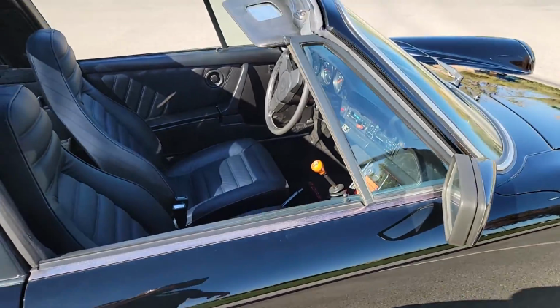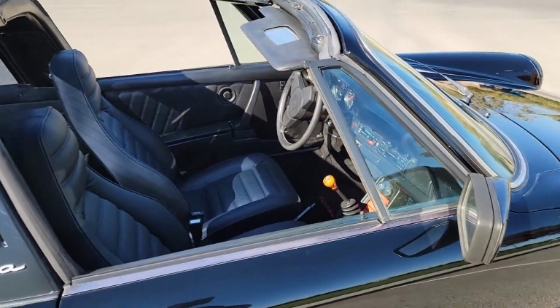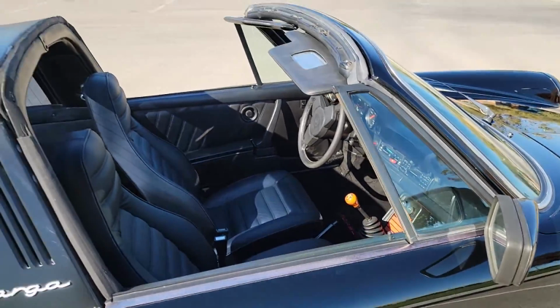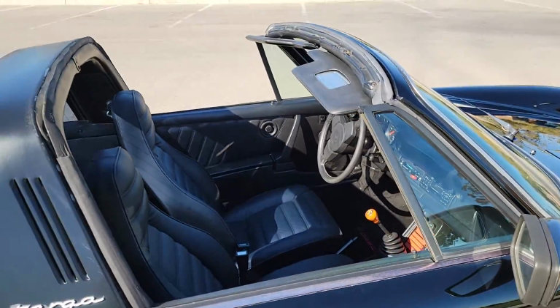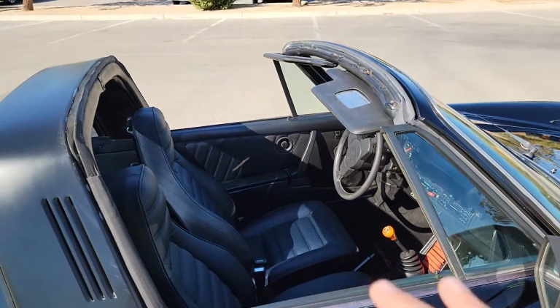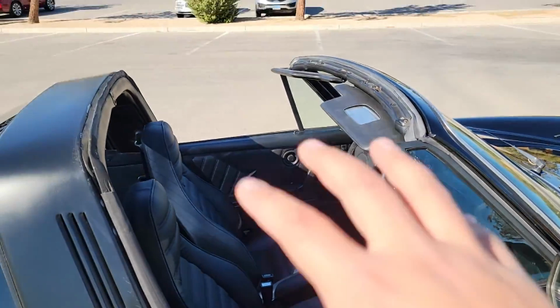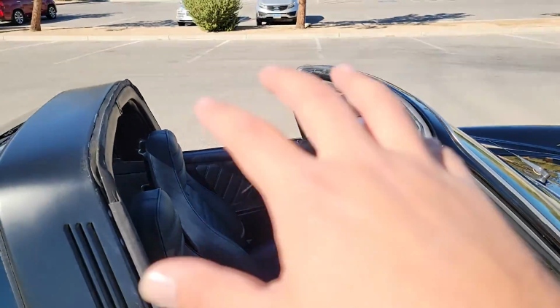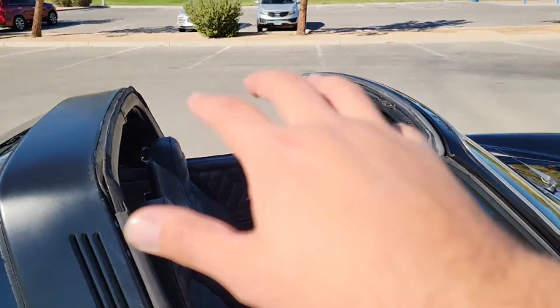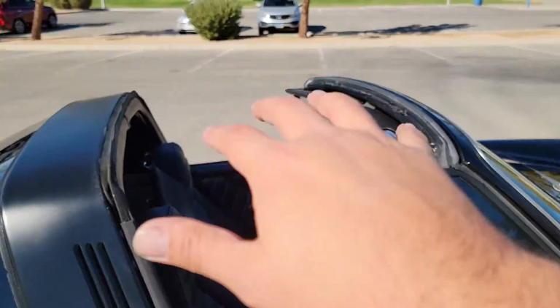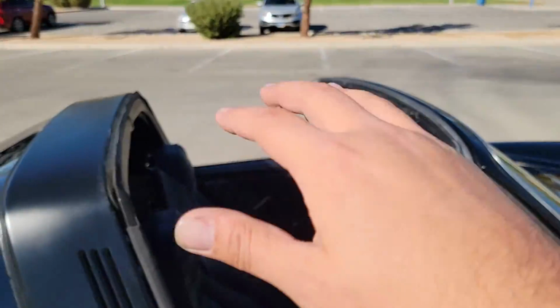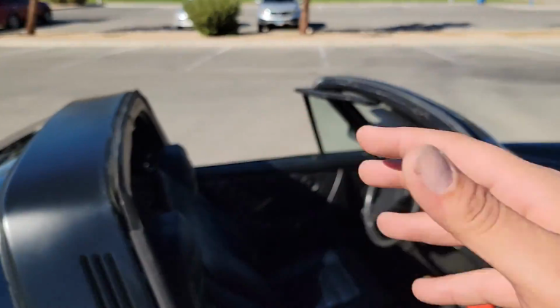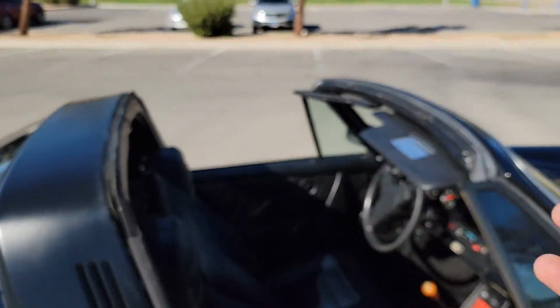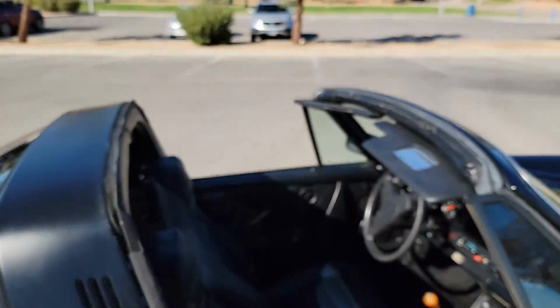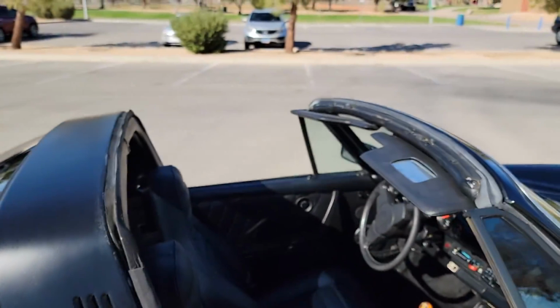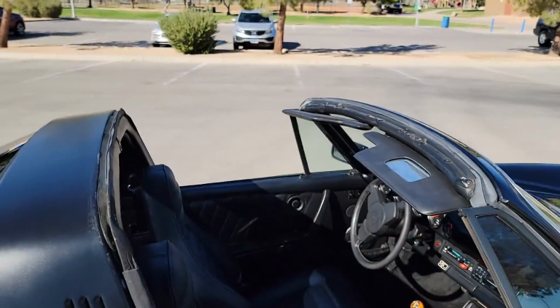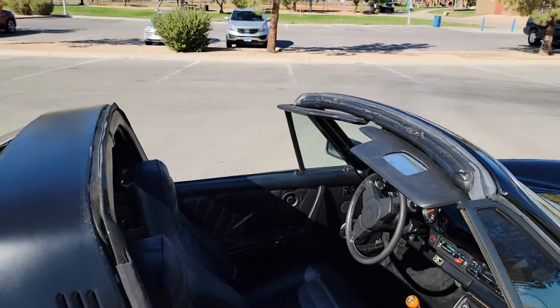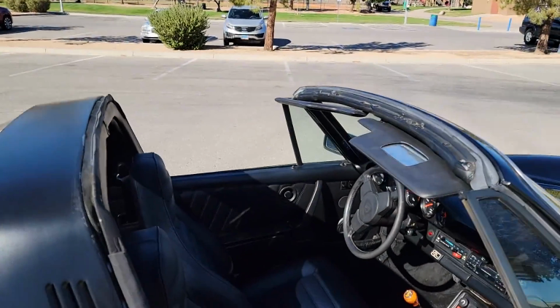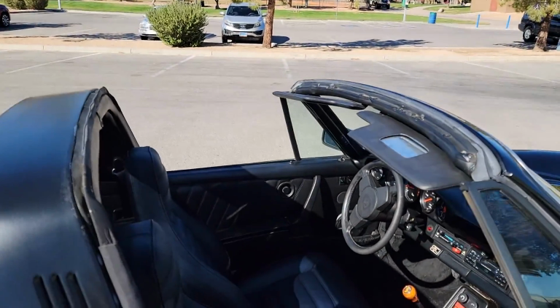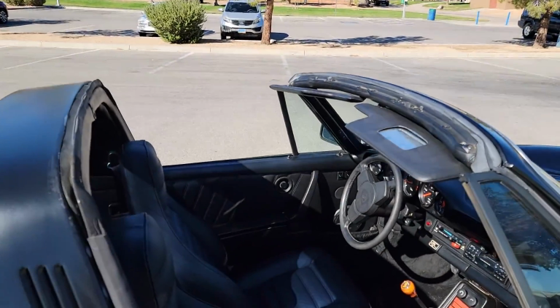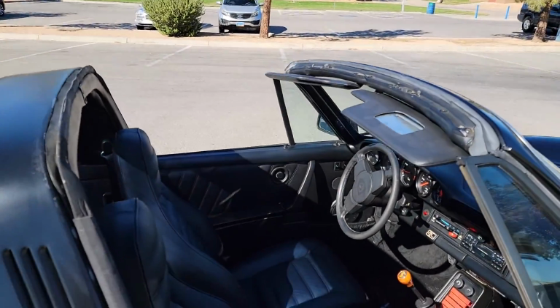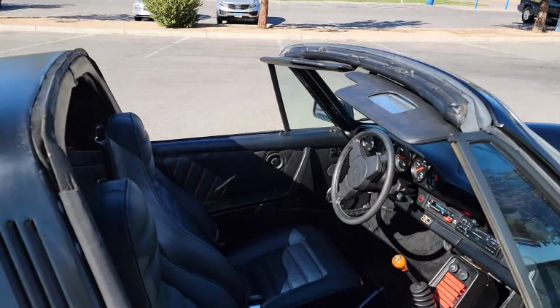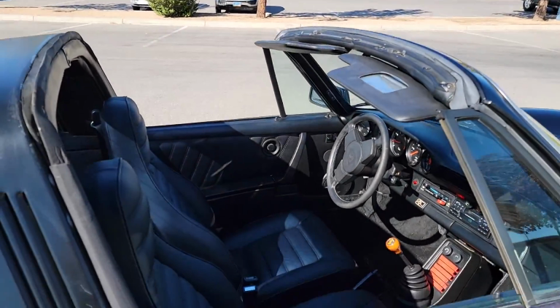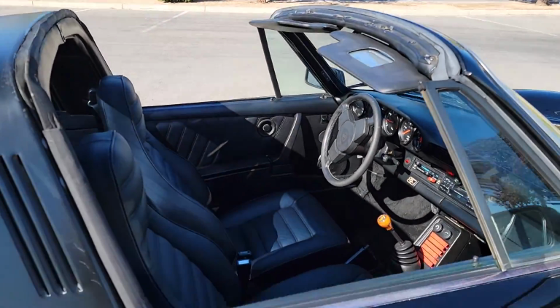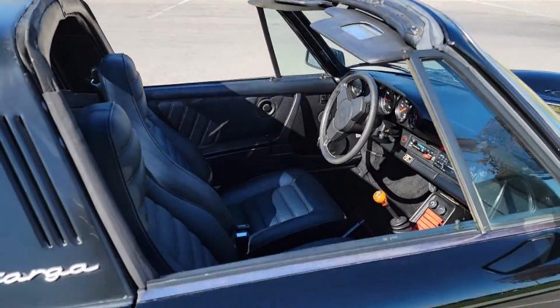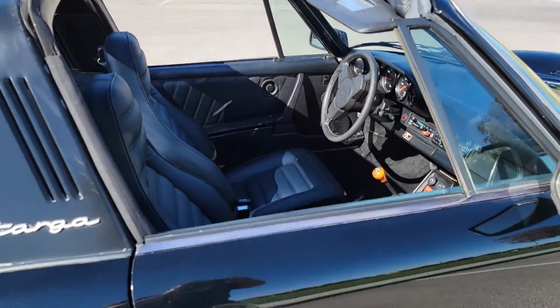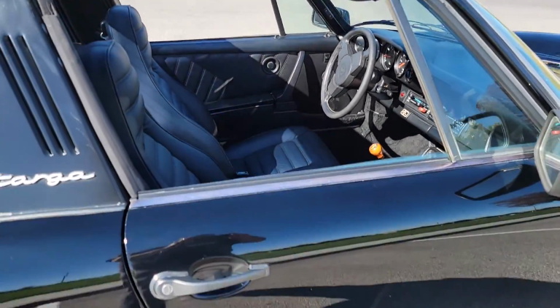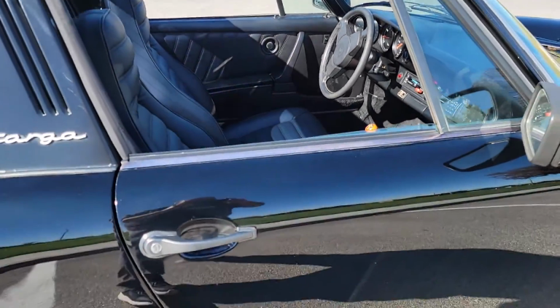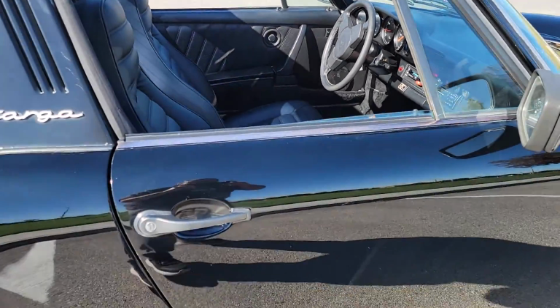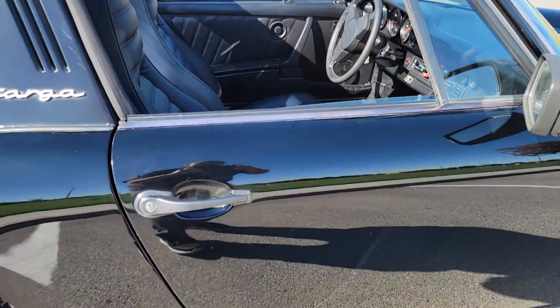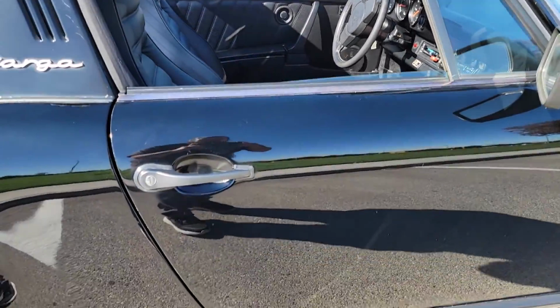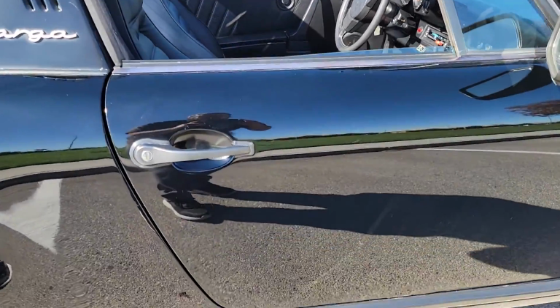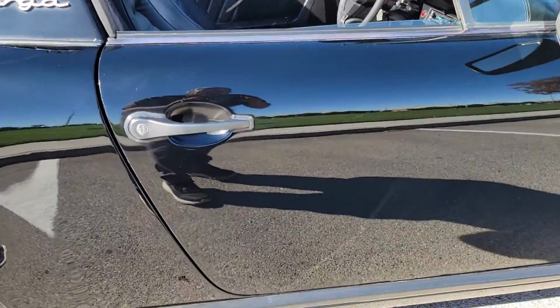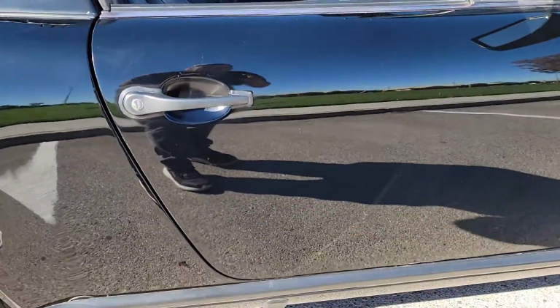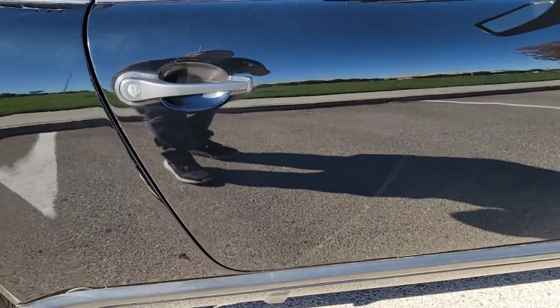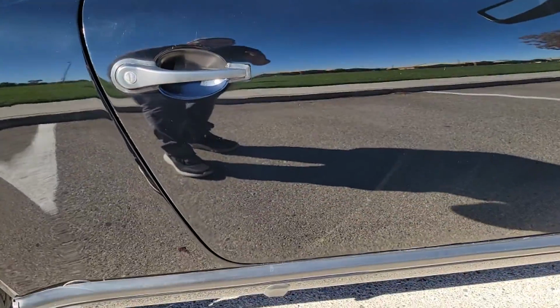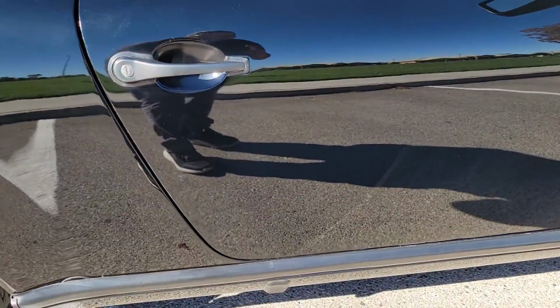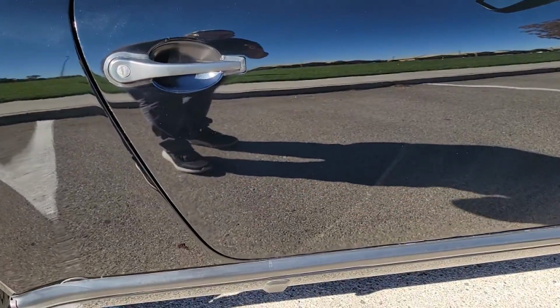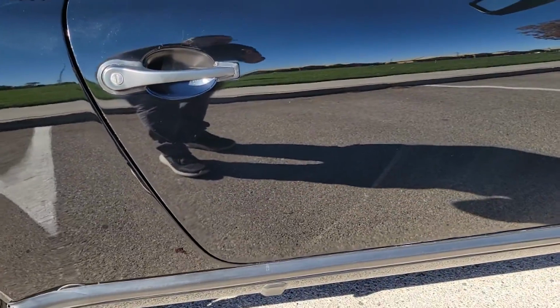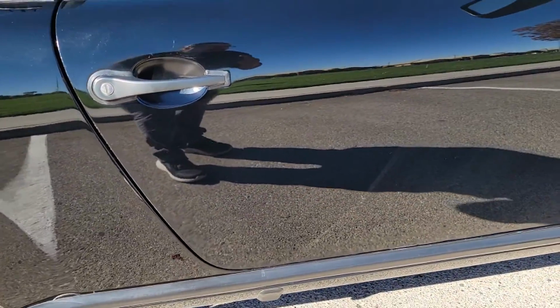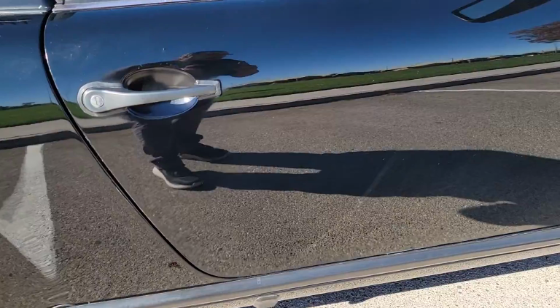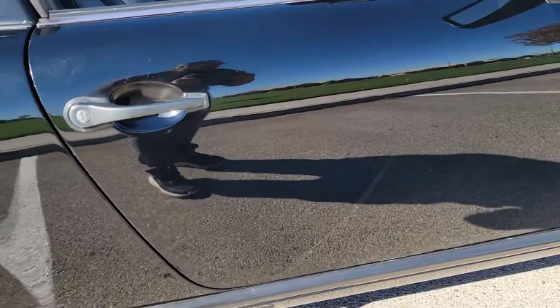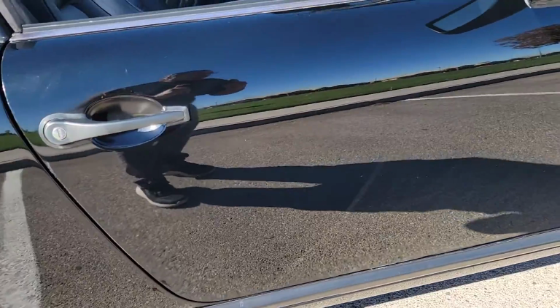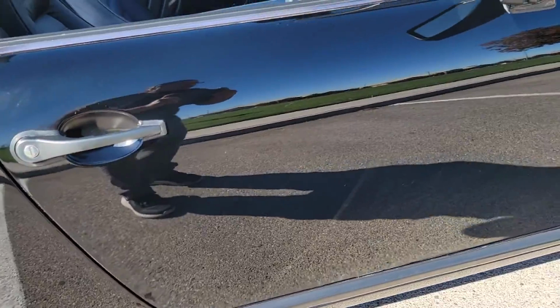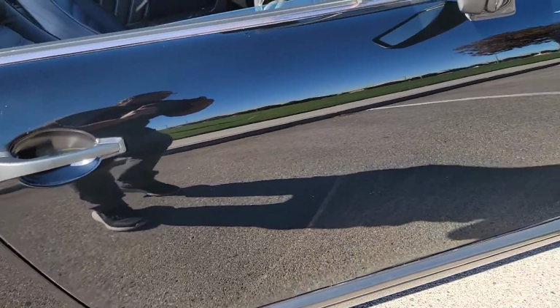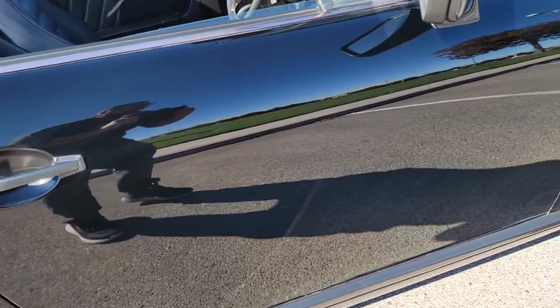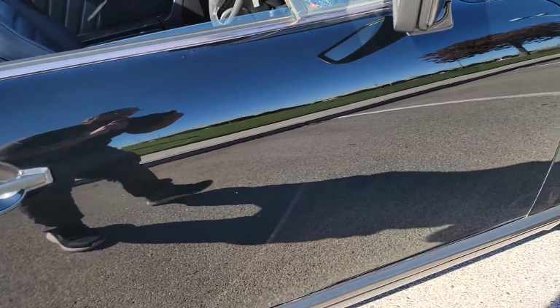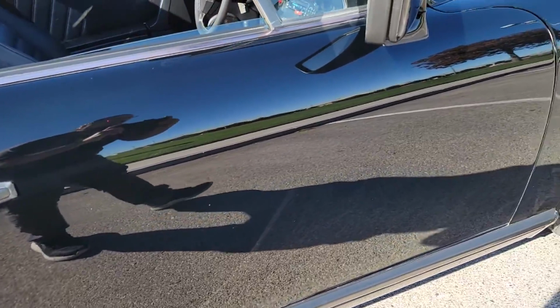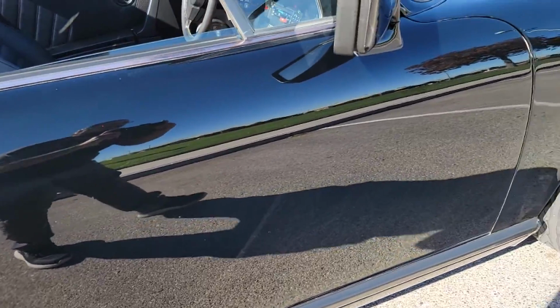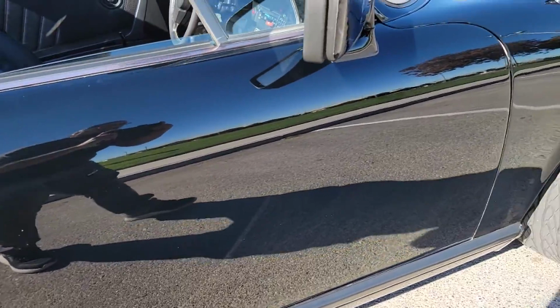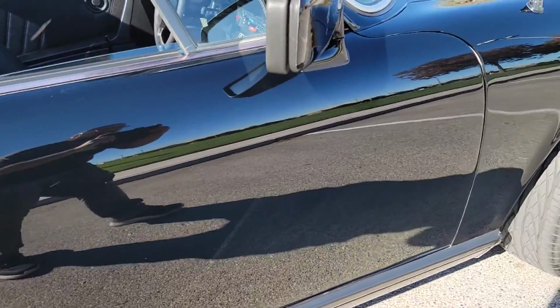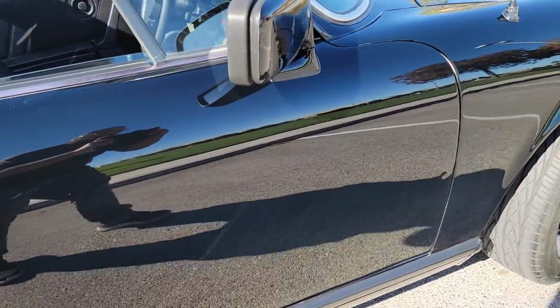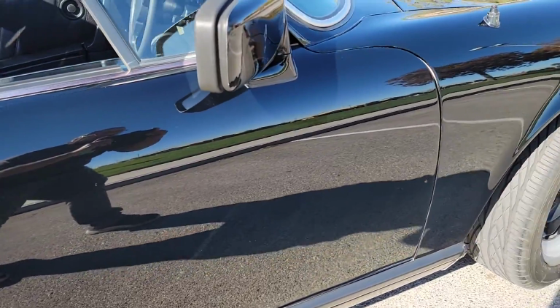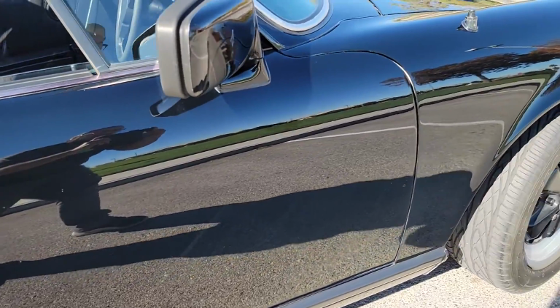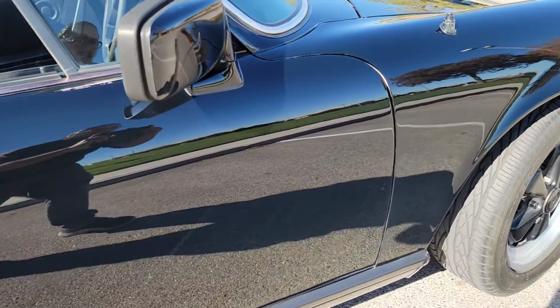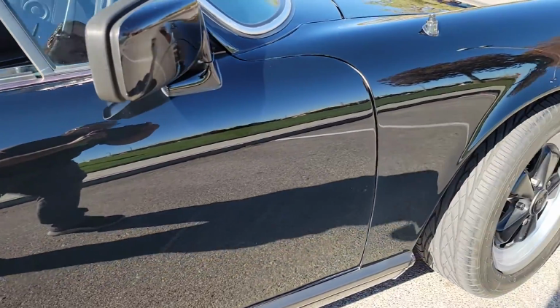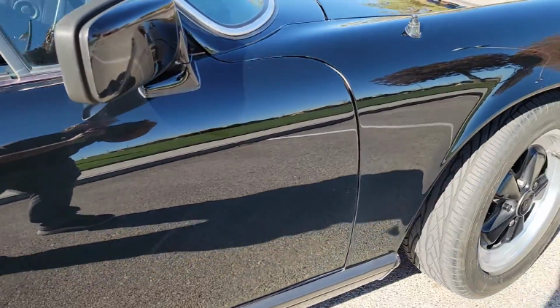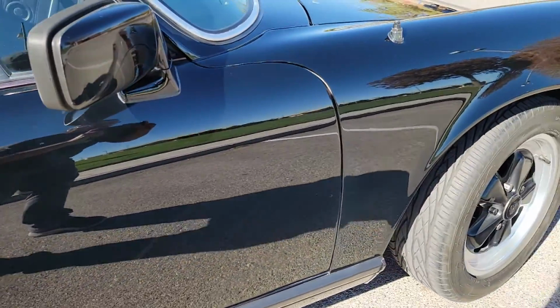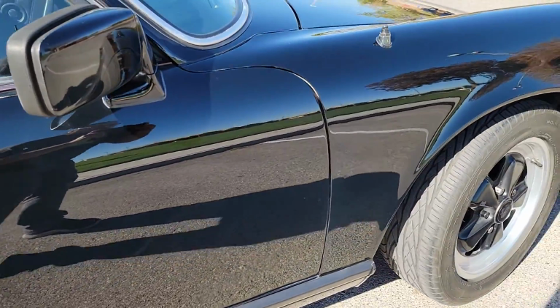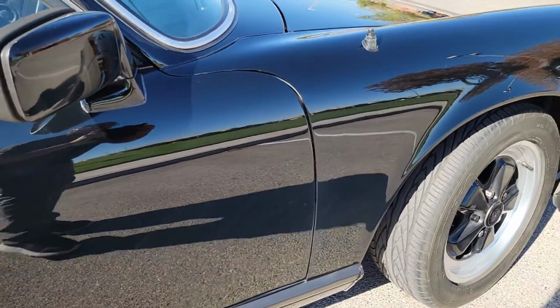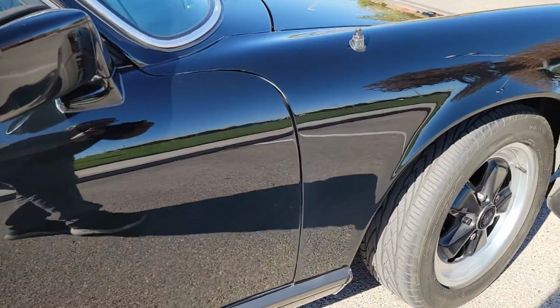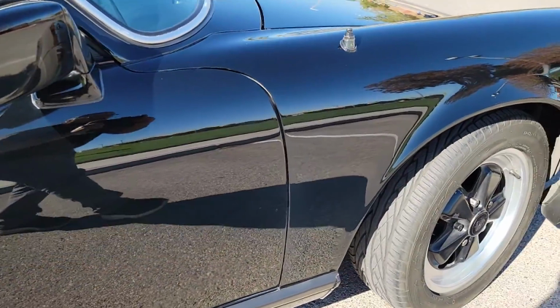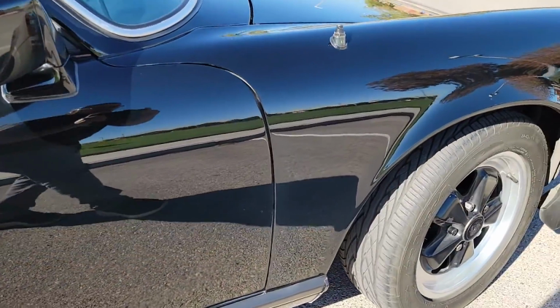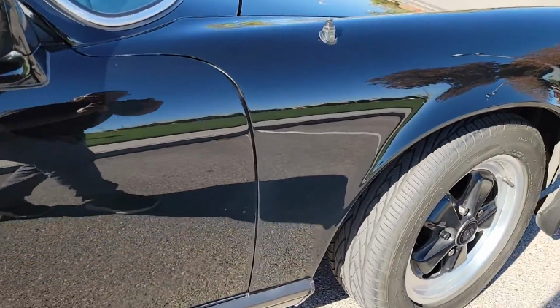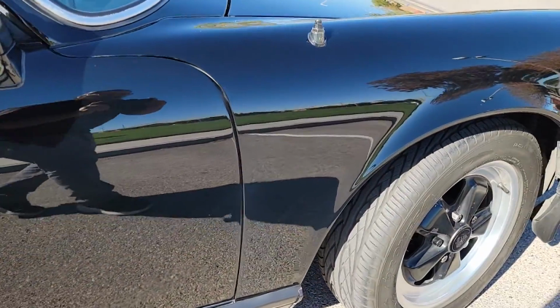He does have the top for it, but Las Vegas right now it's beautiful — take that top off and leave it off.